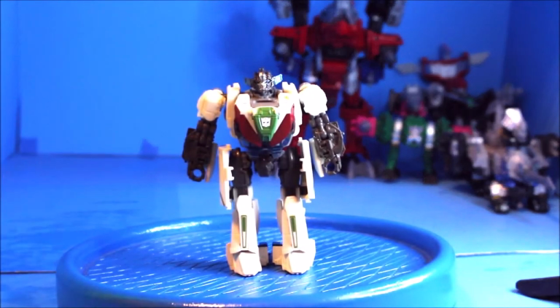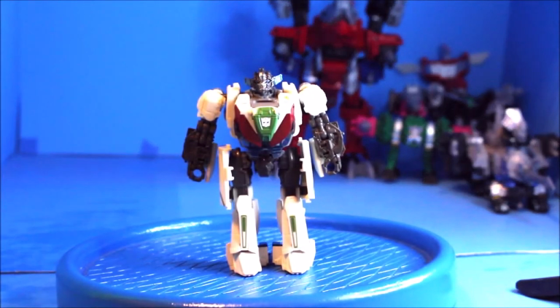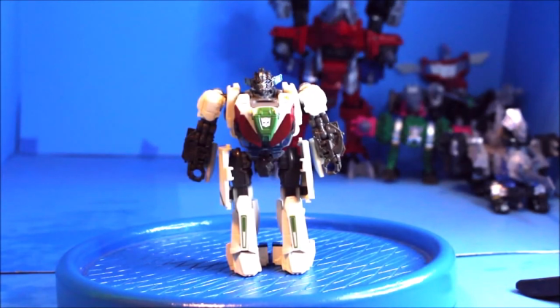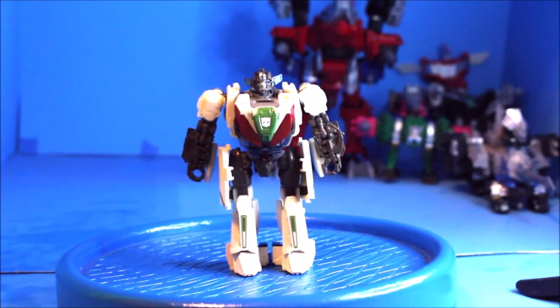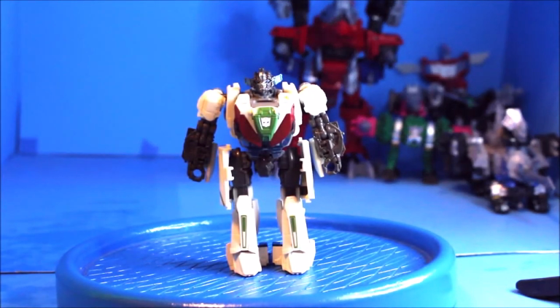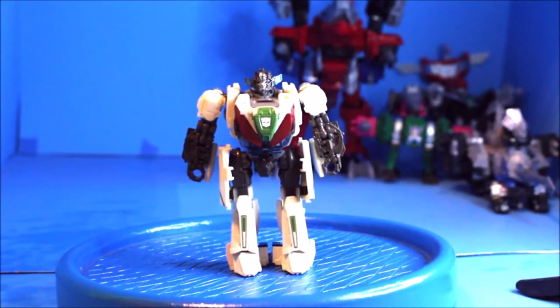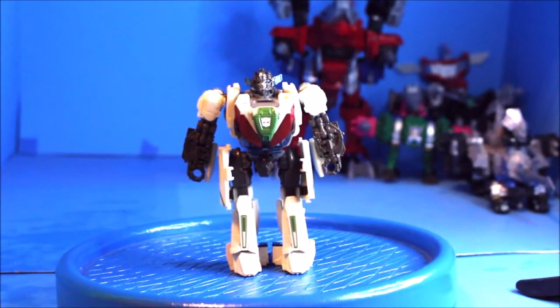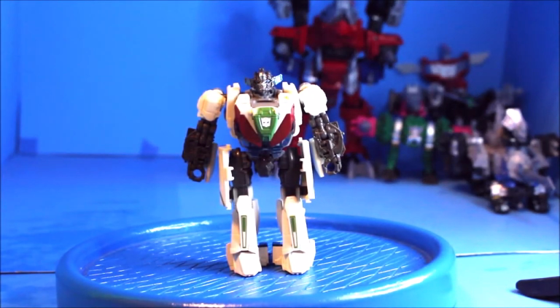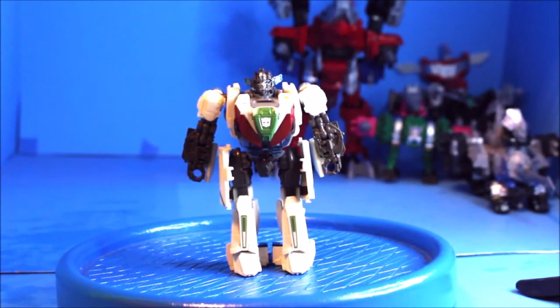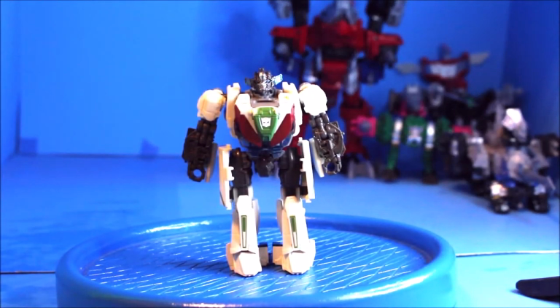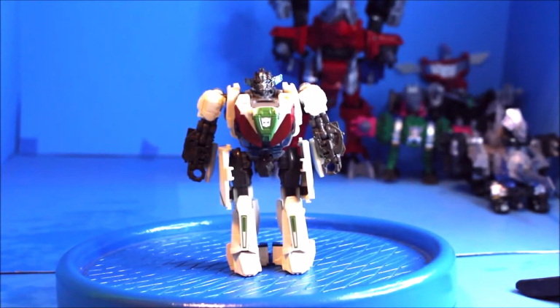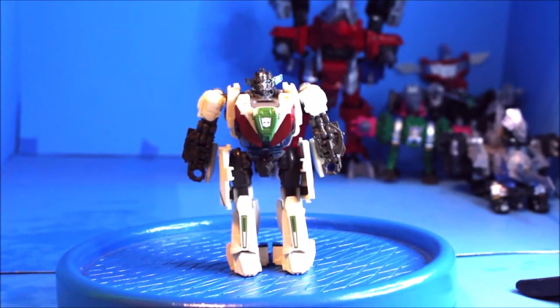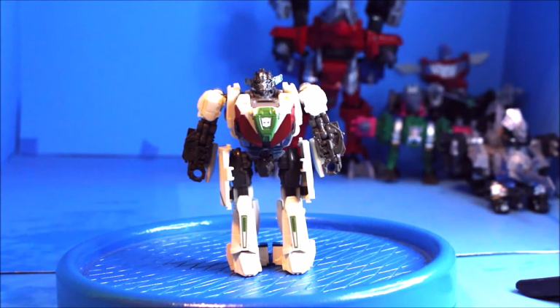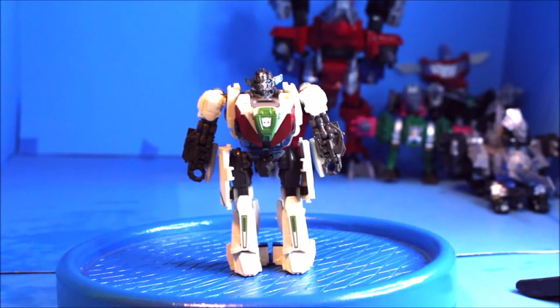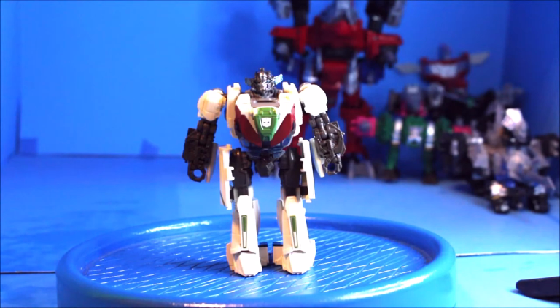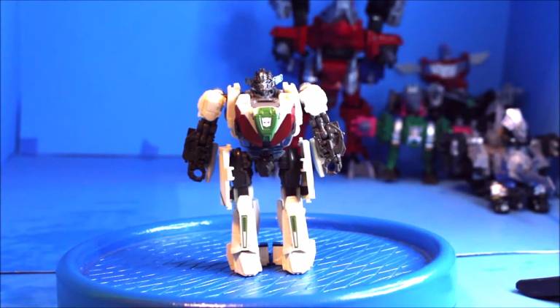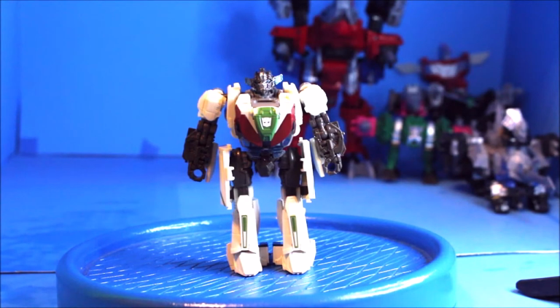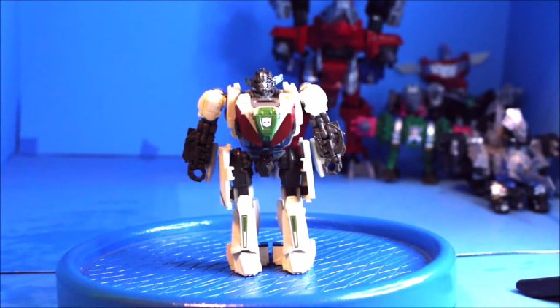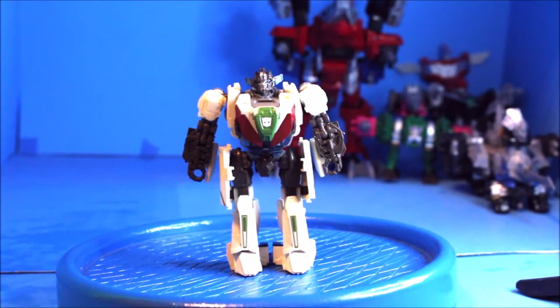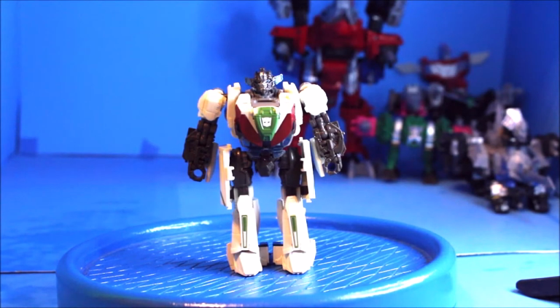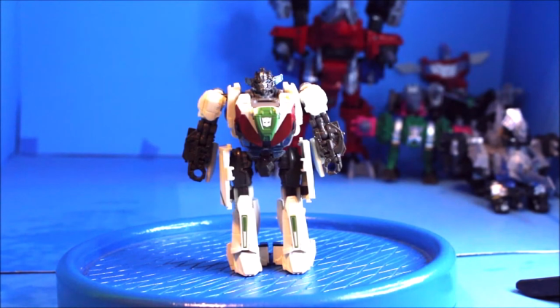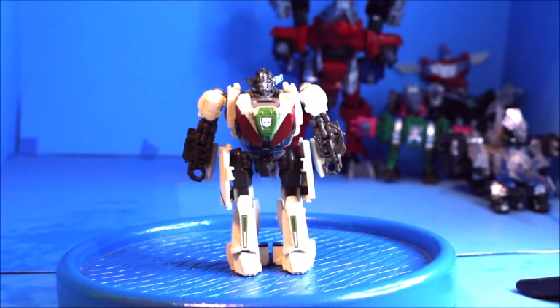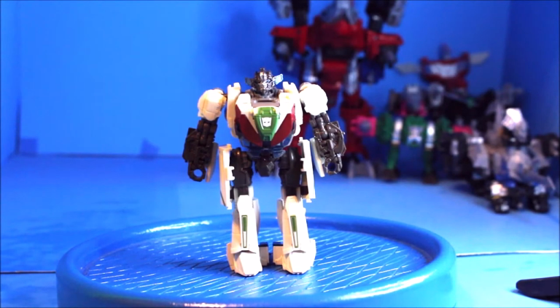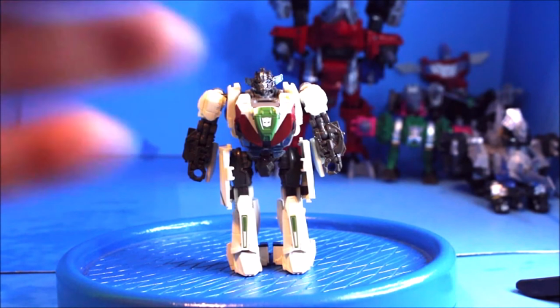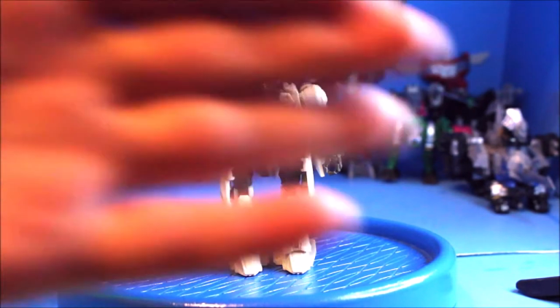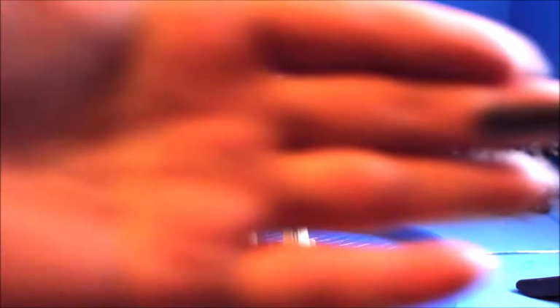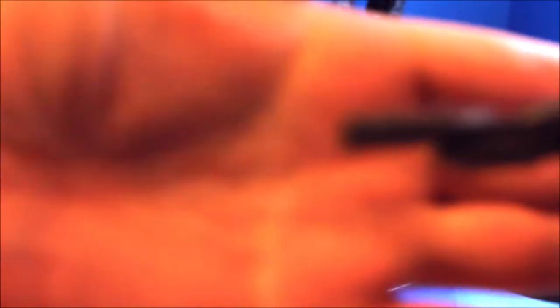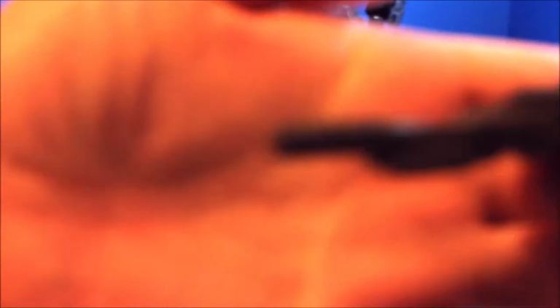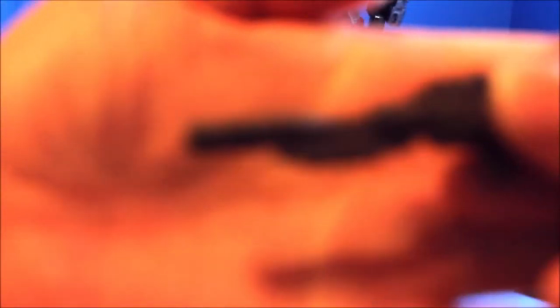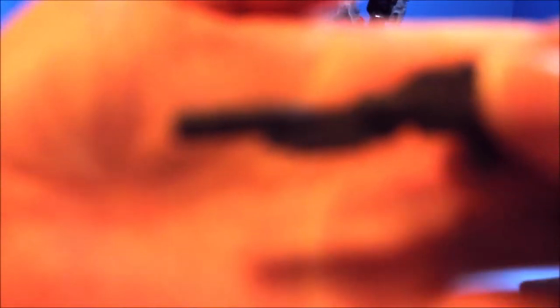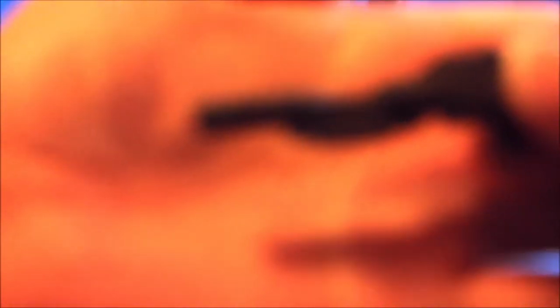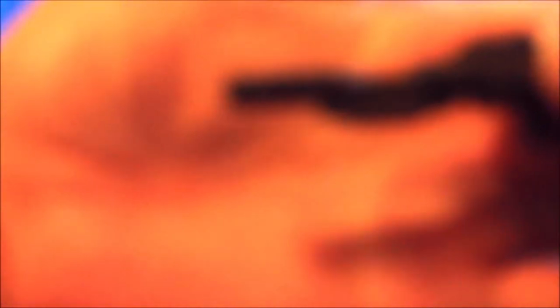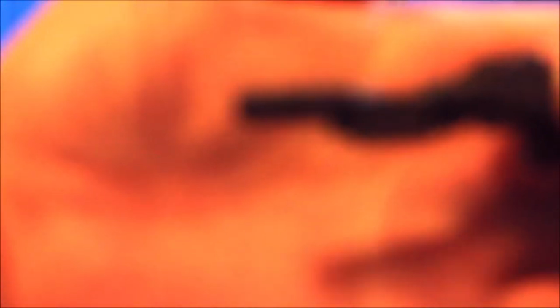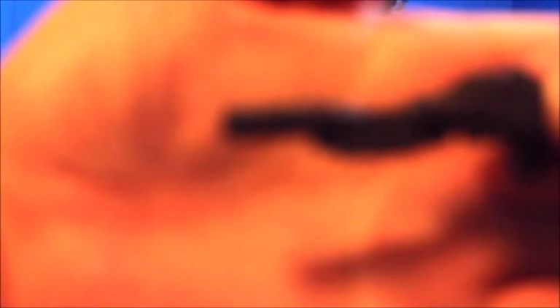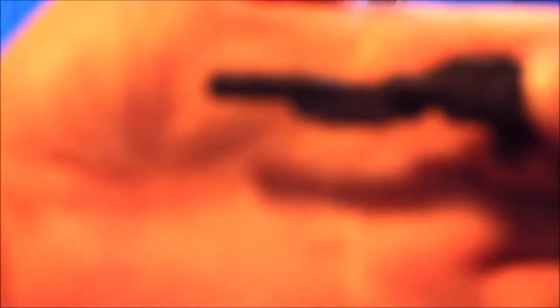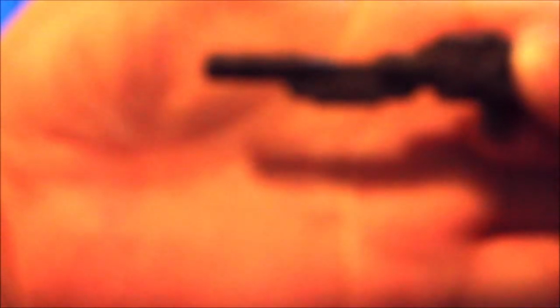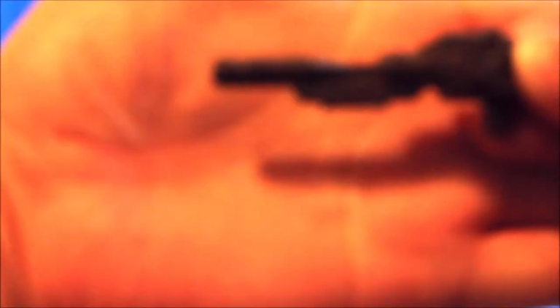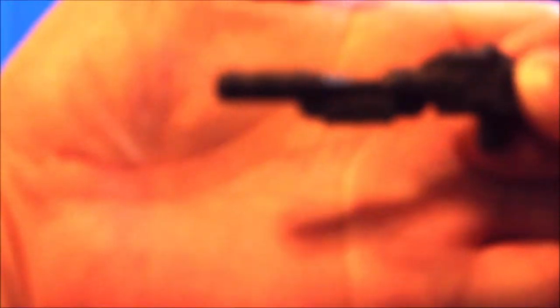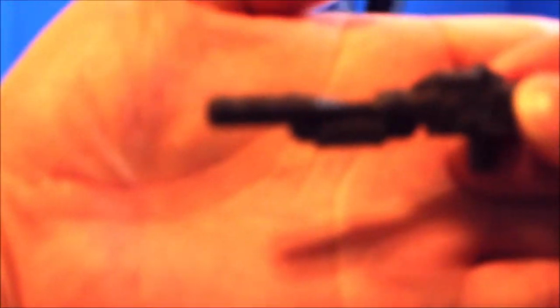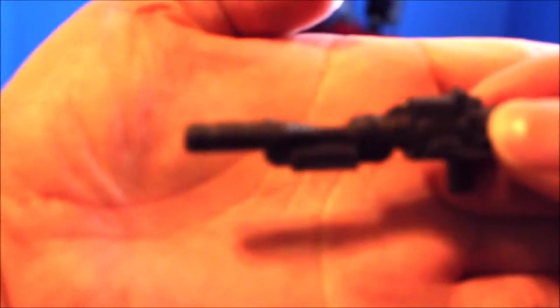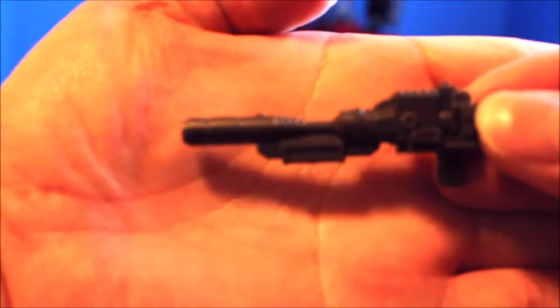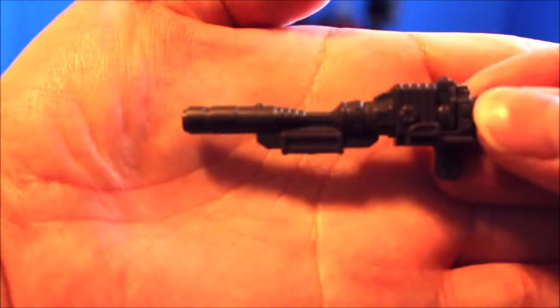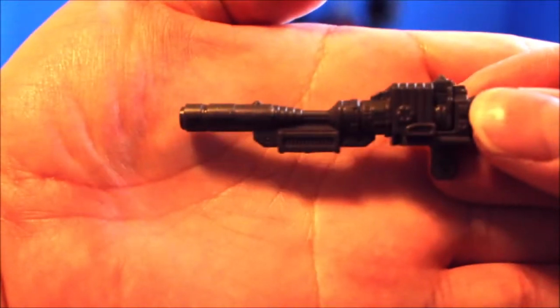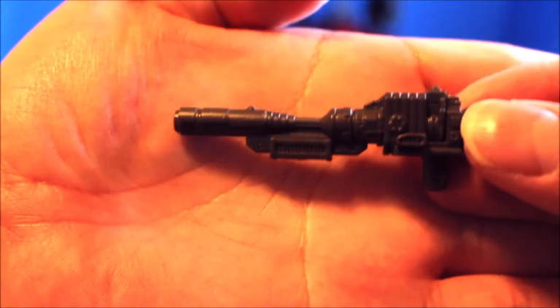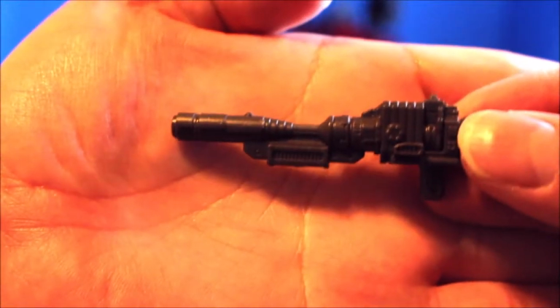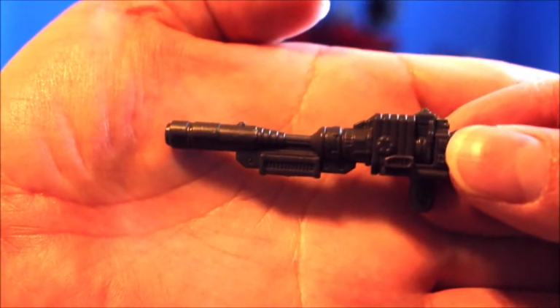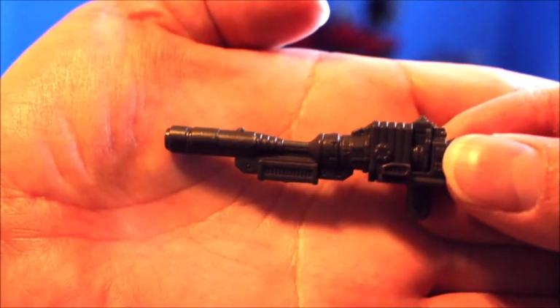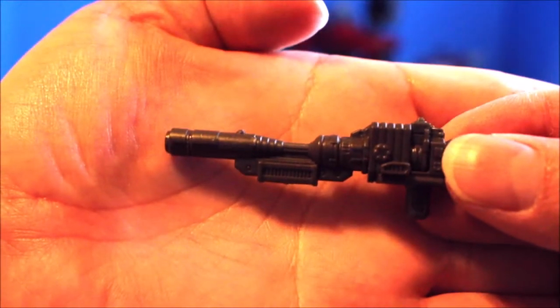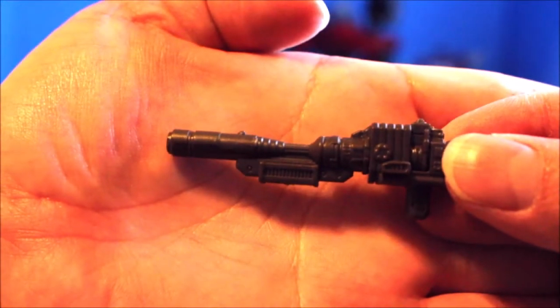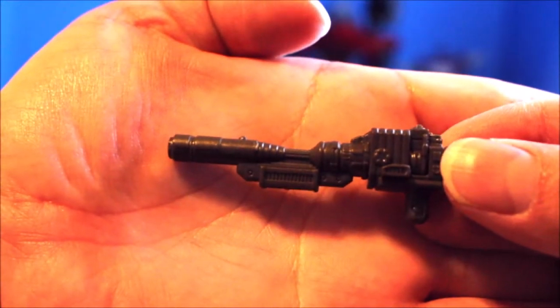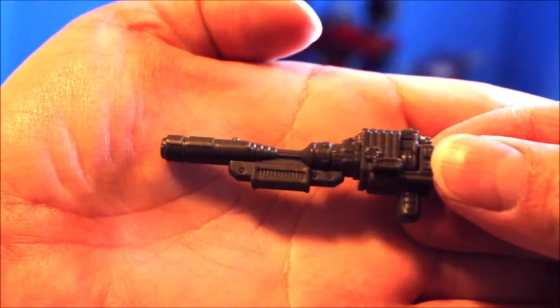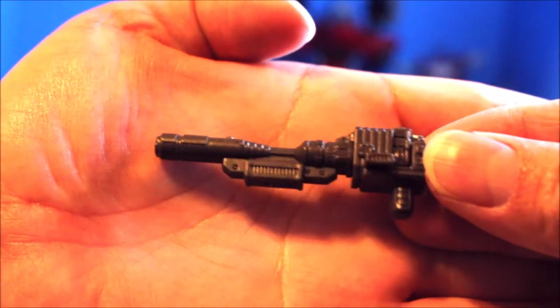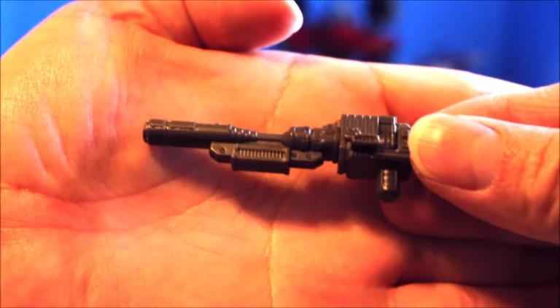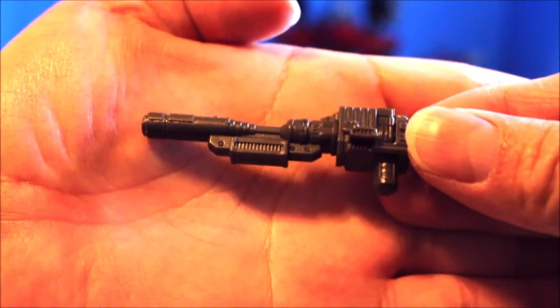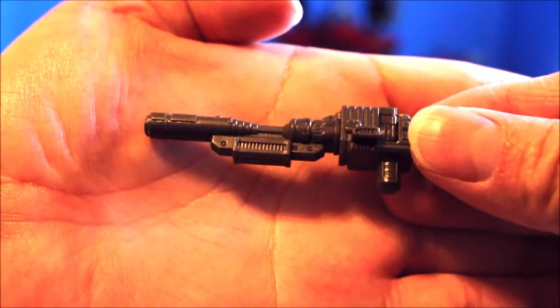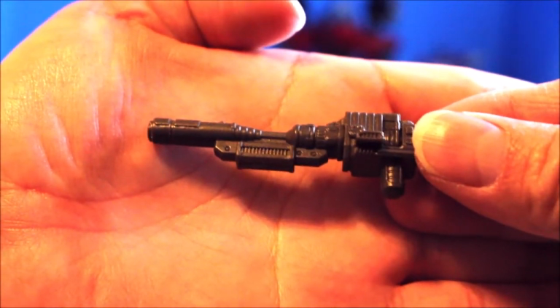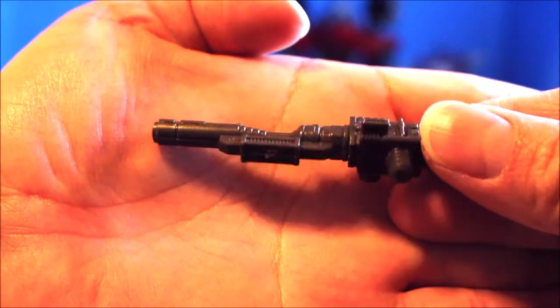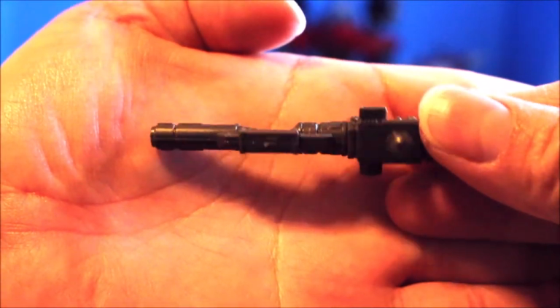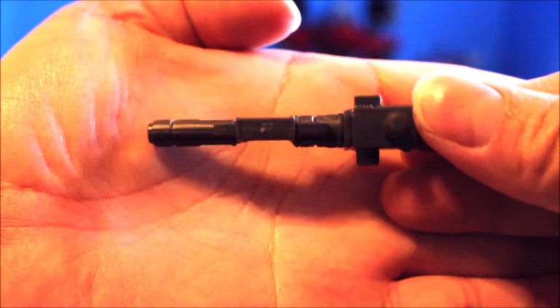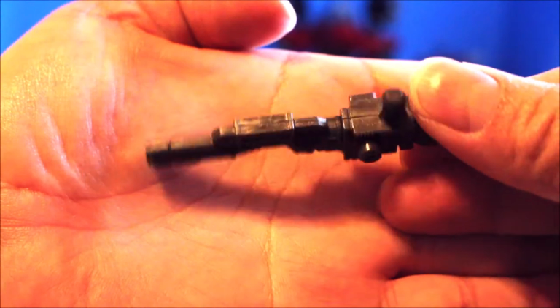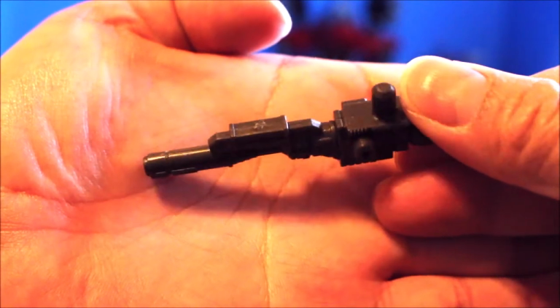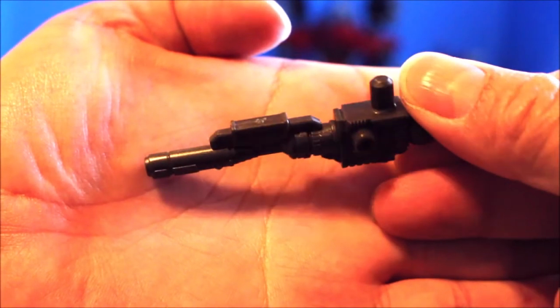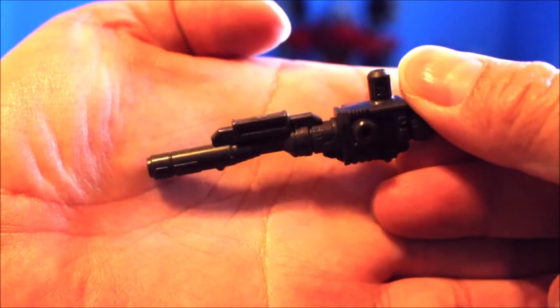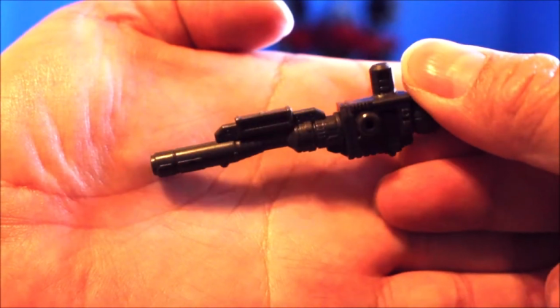For accessories, he comes with his gun. This is what it looks like.